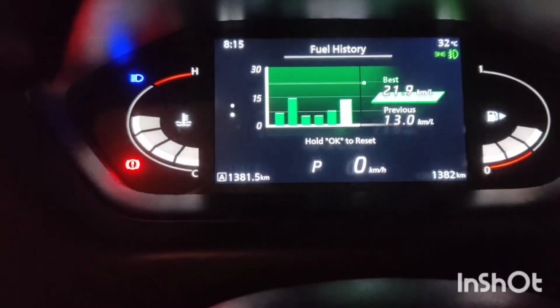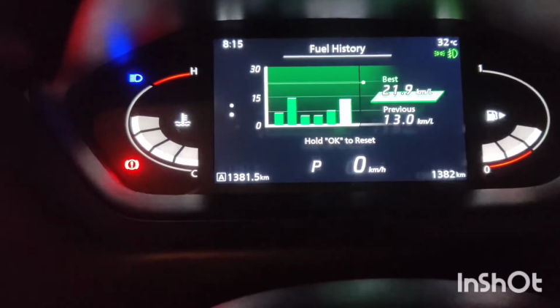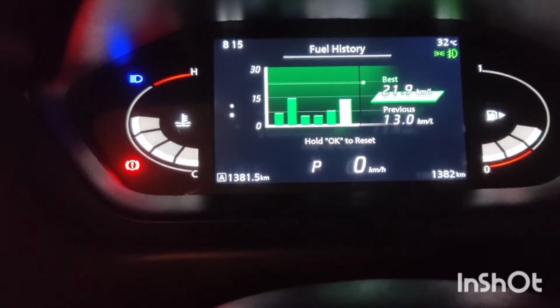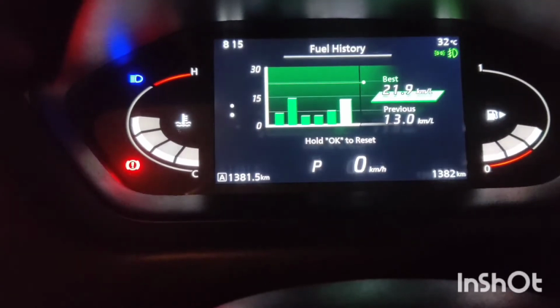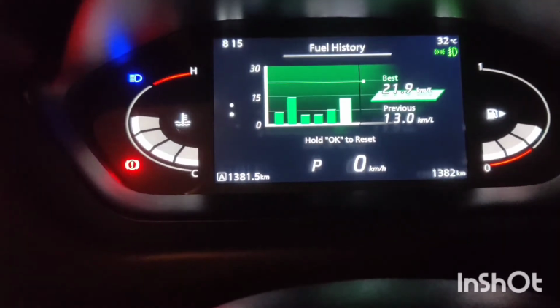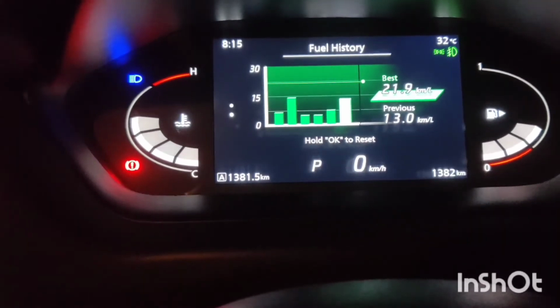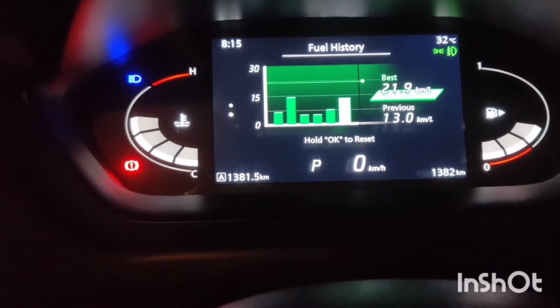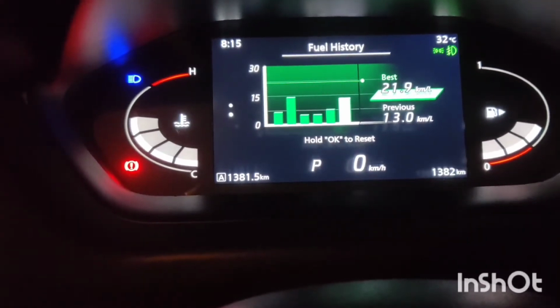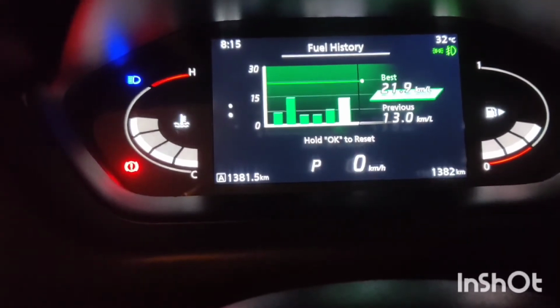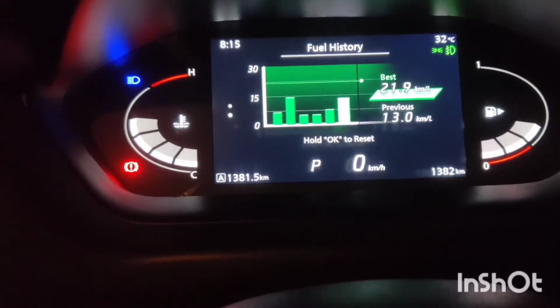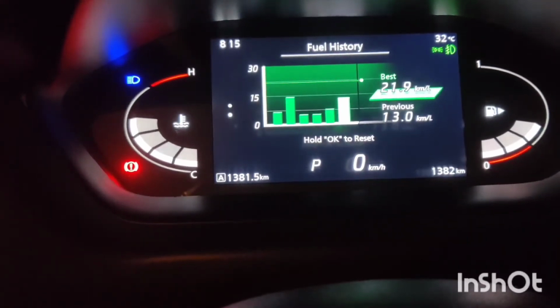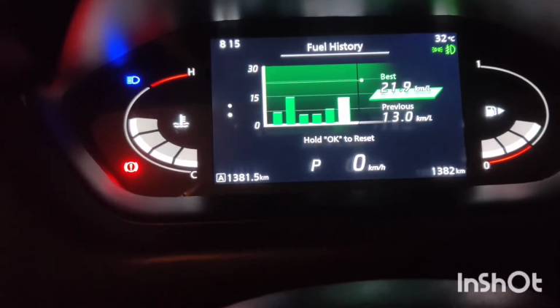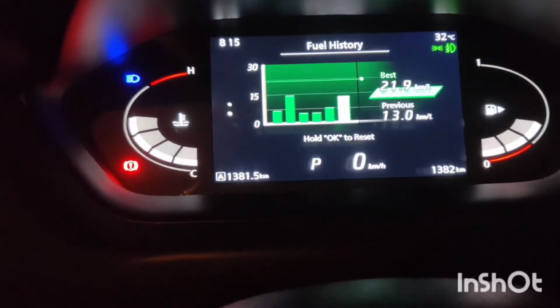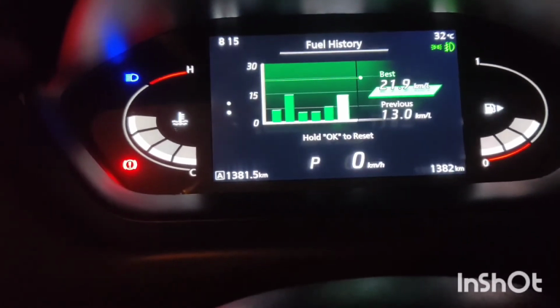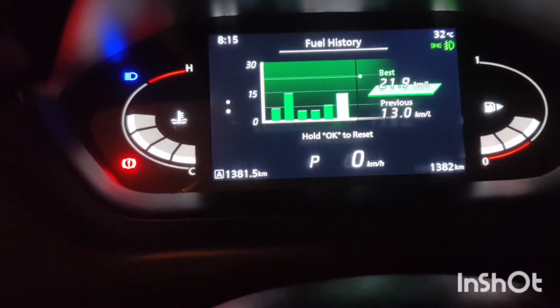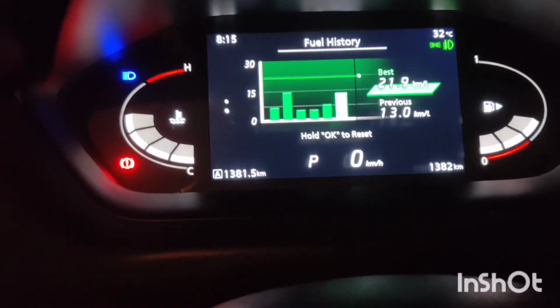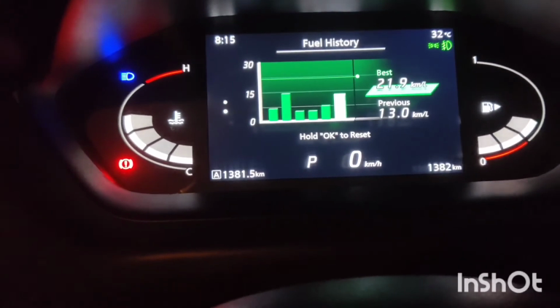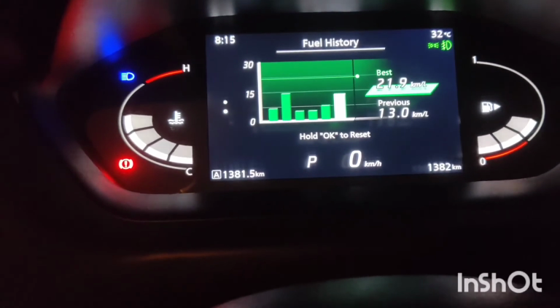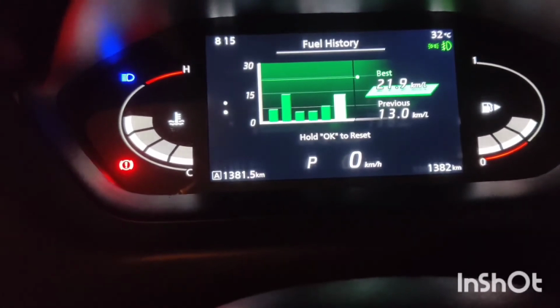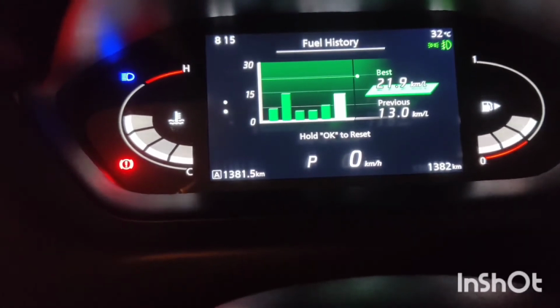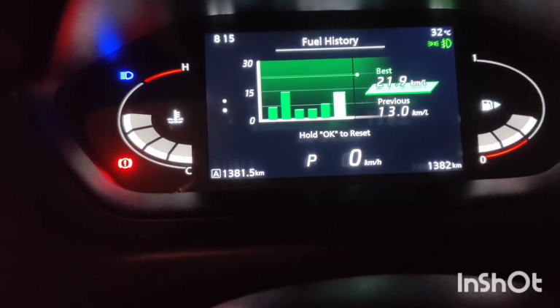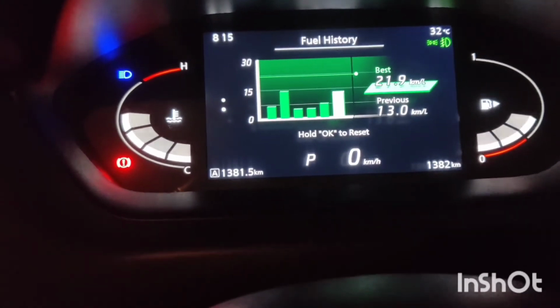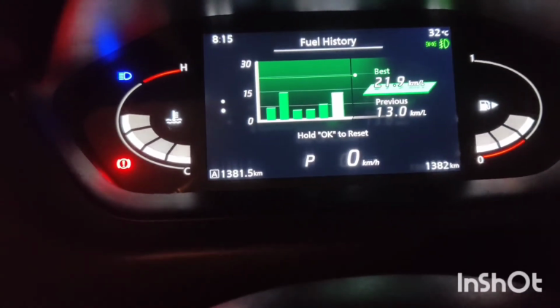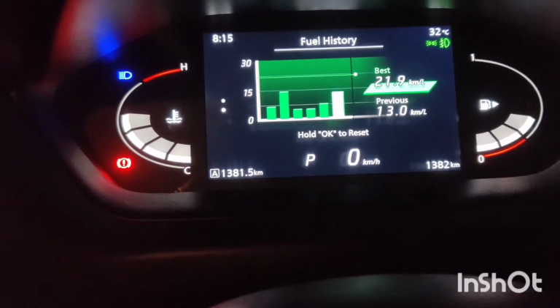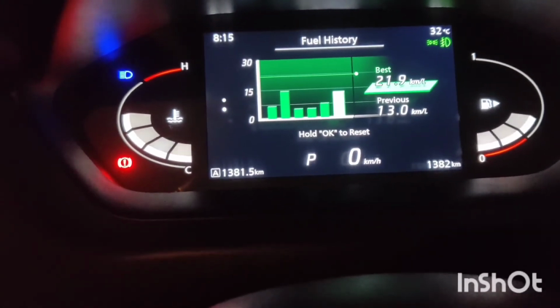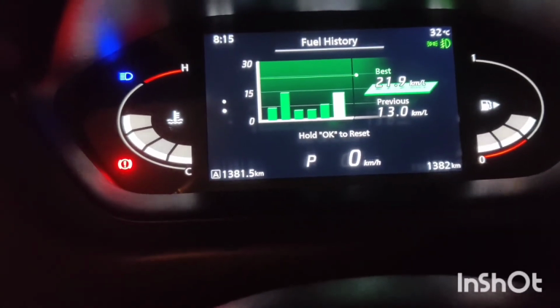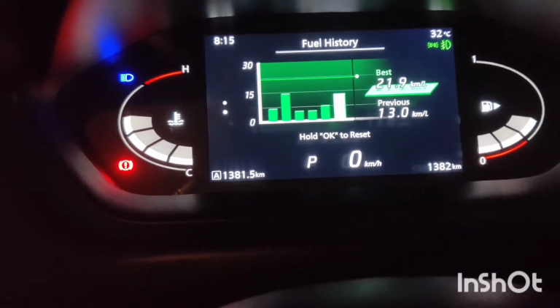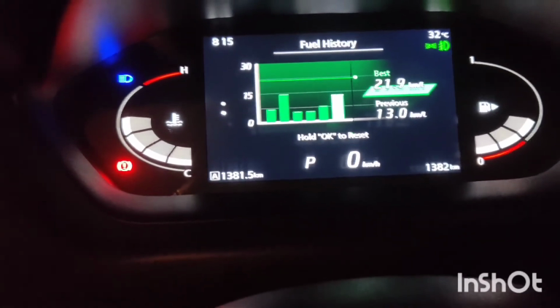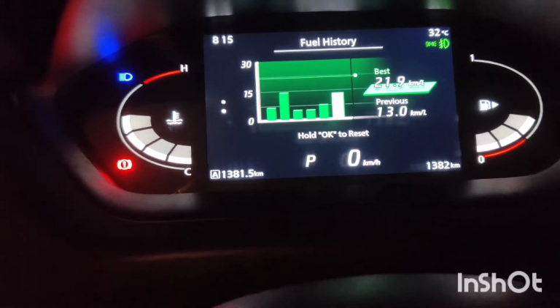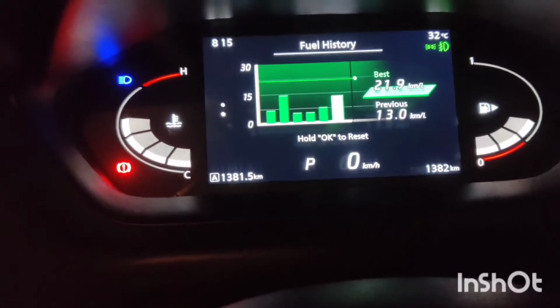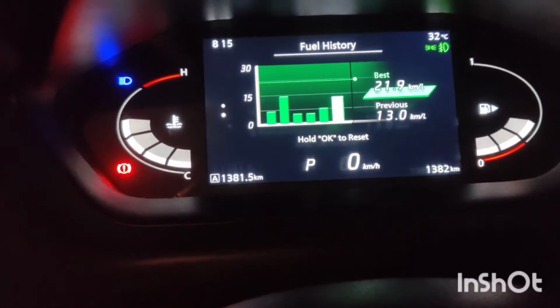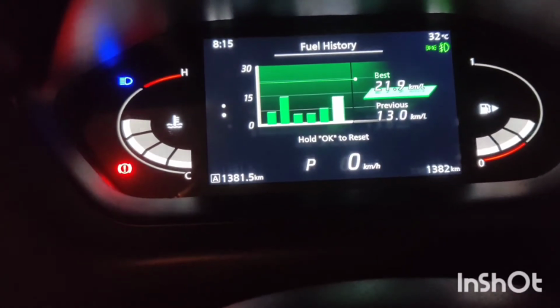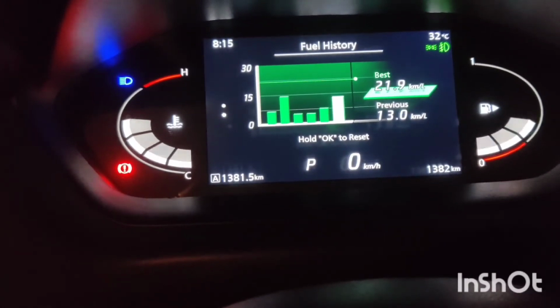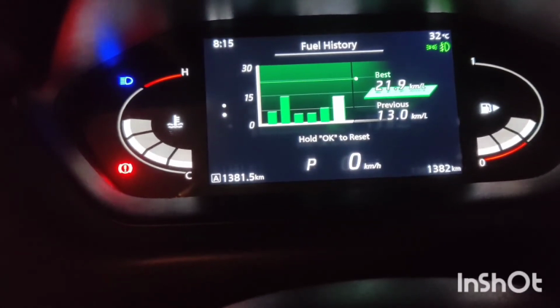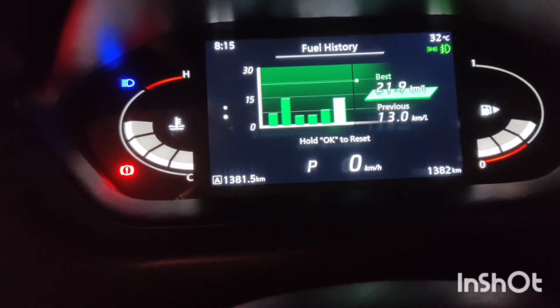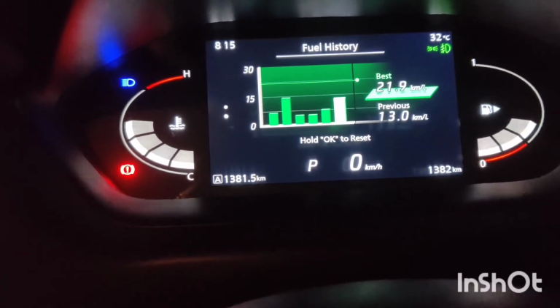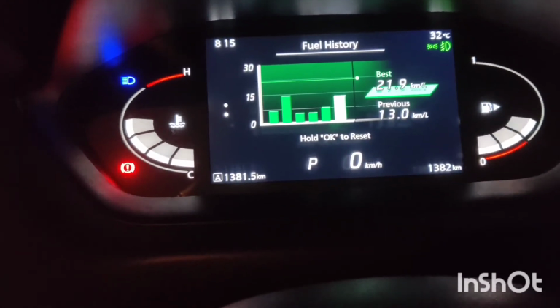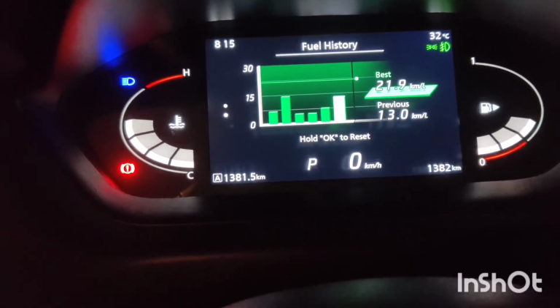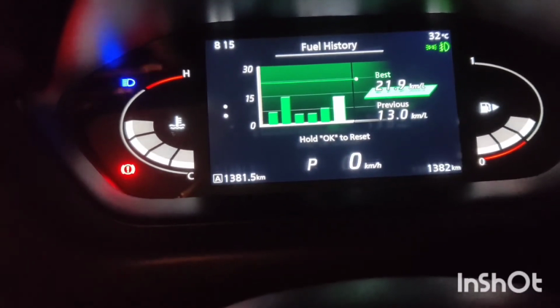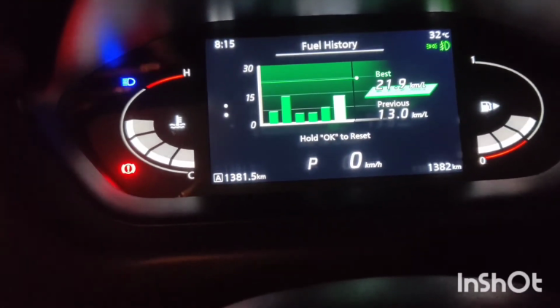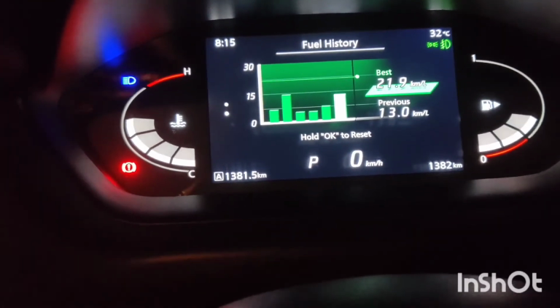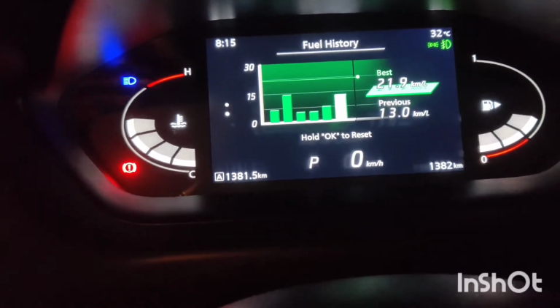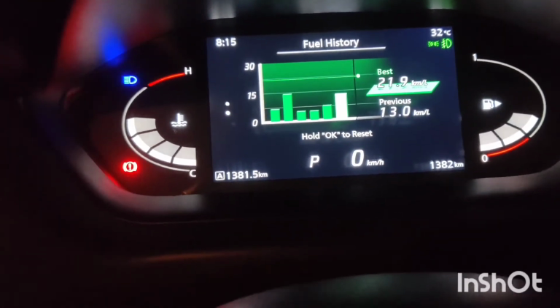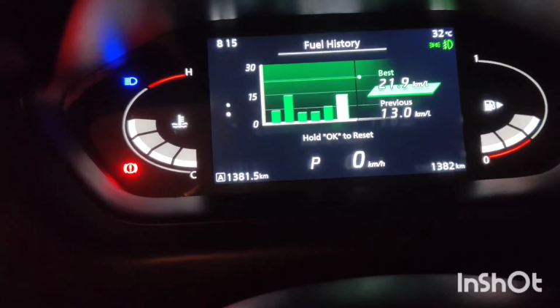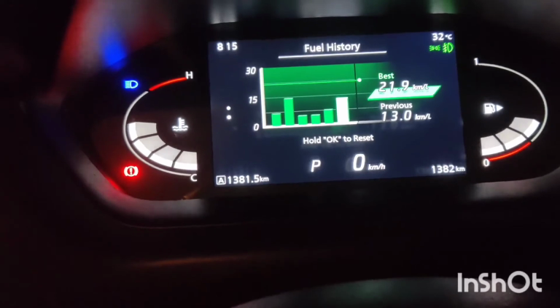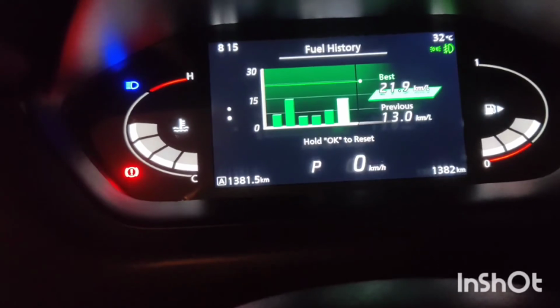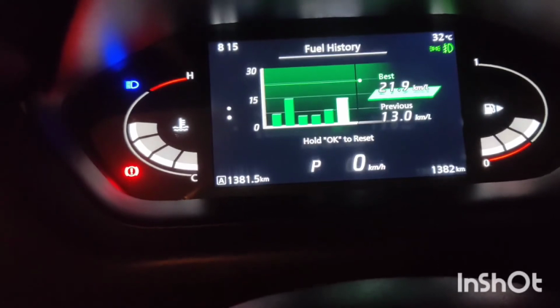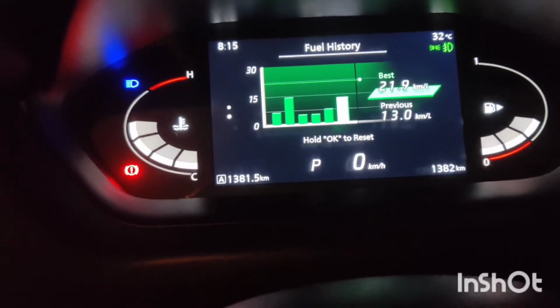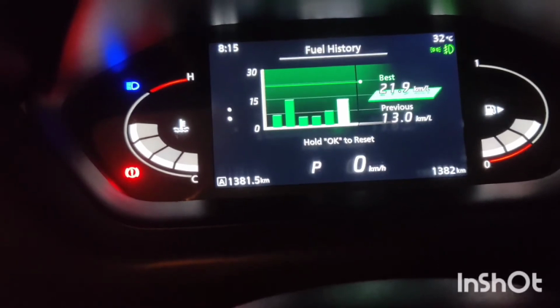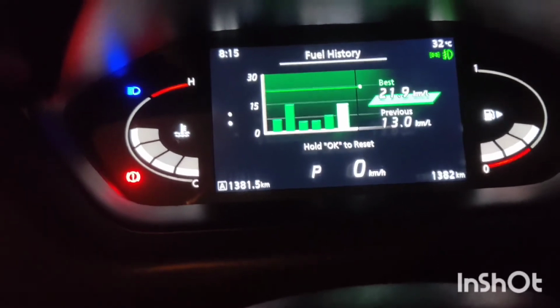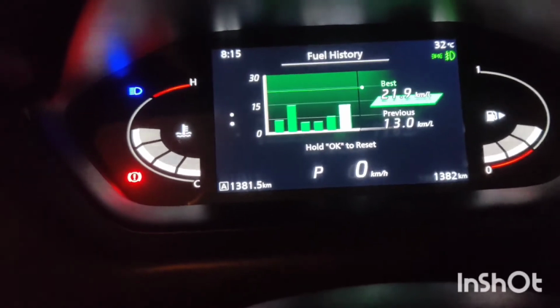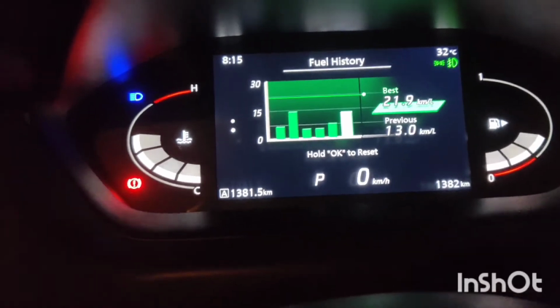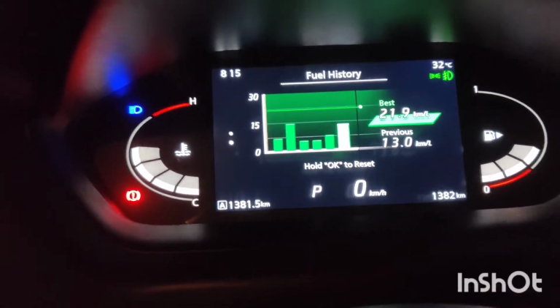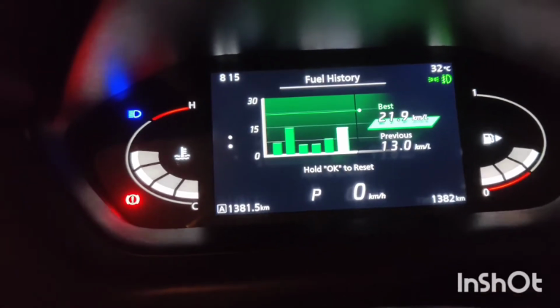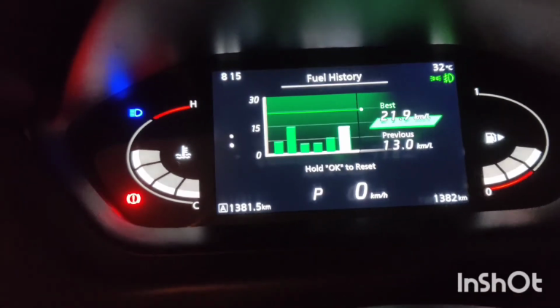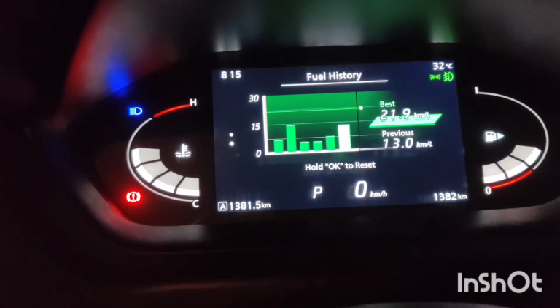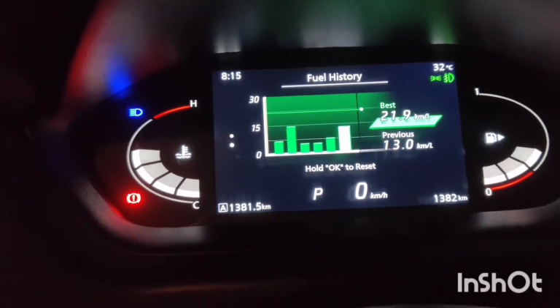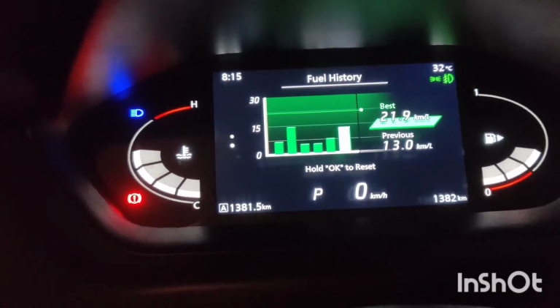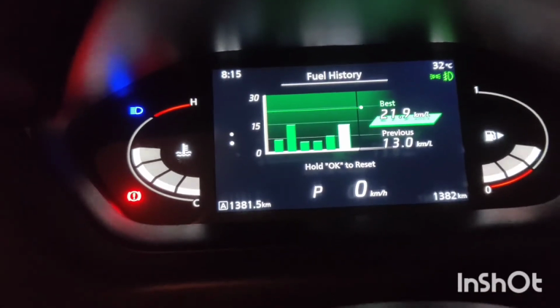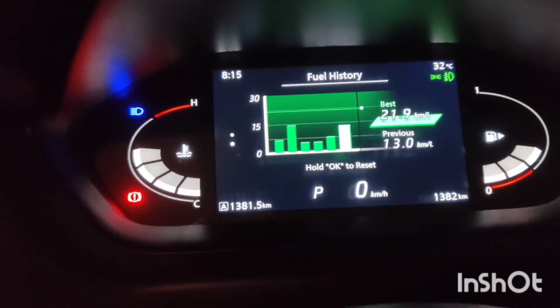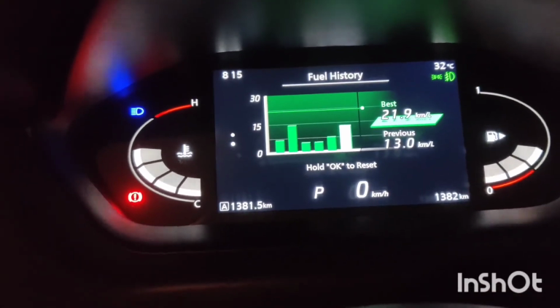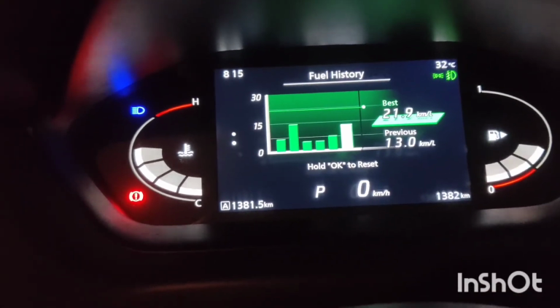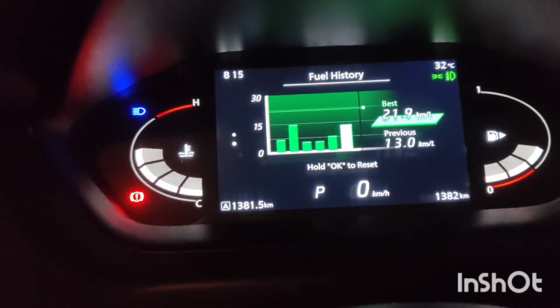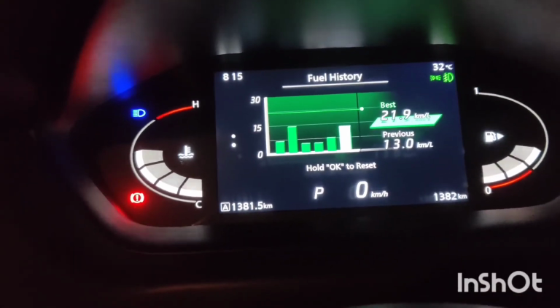On the first trip, I traveled and got 21.9 km per liter. On another trip, I achieved 22.6 km per liter — so the highway mileage can reach up to 22.6 km/l.